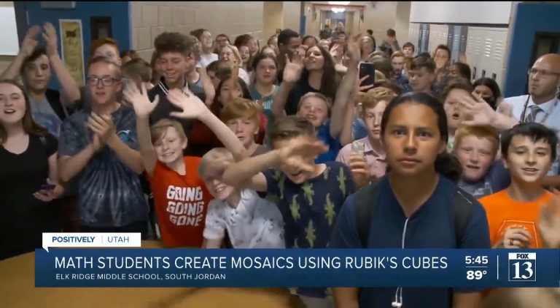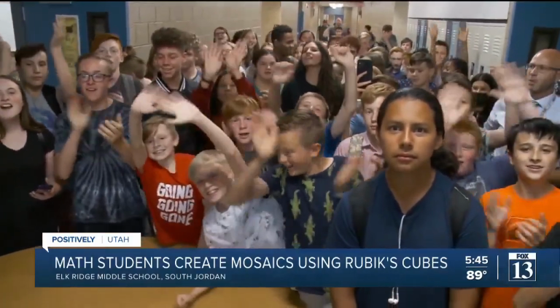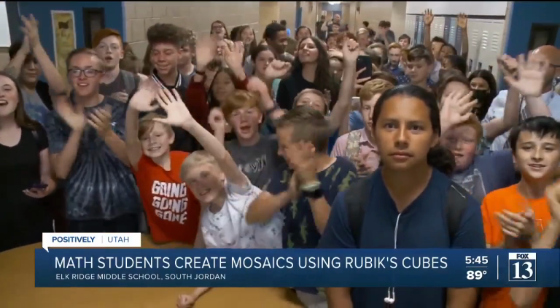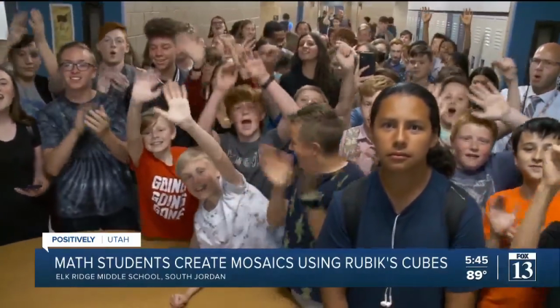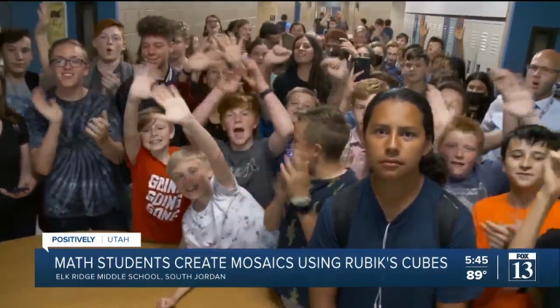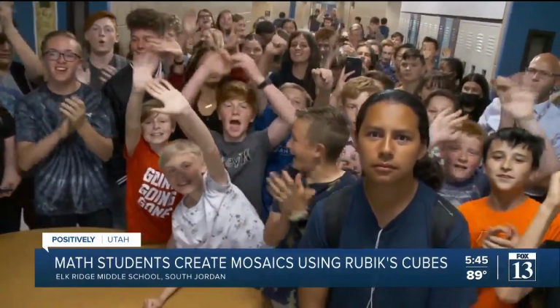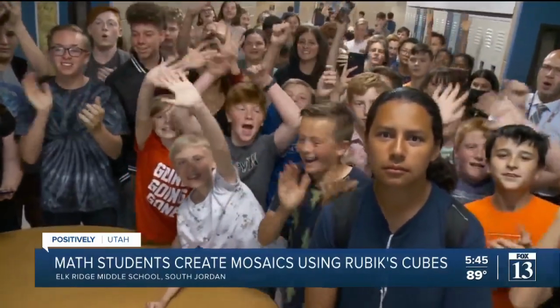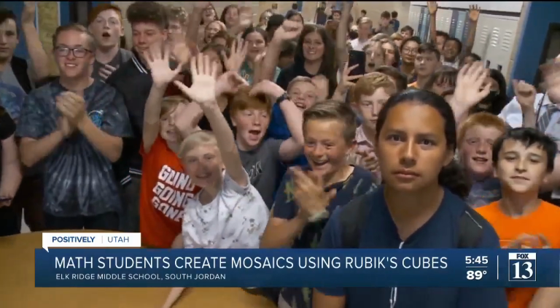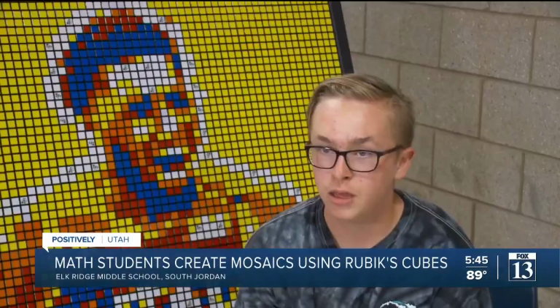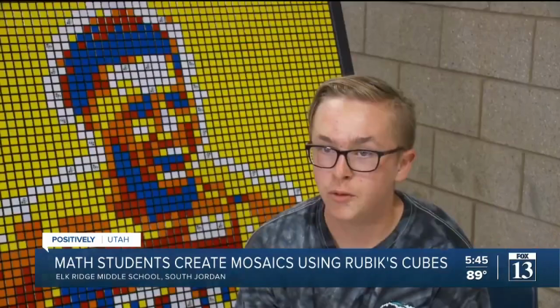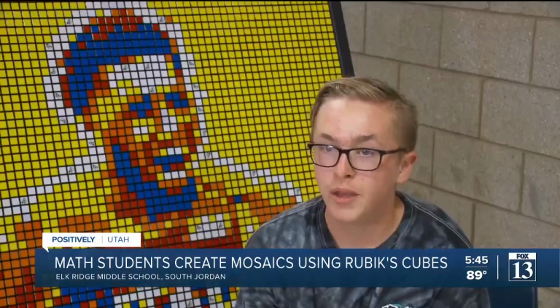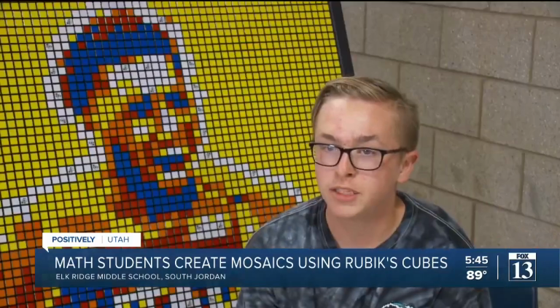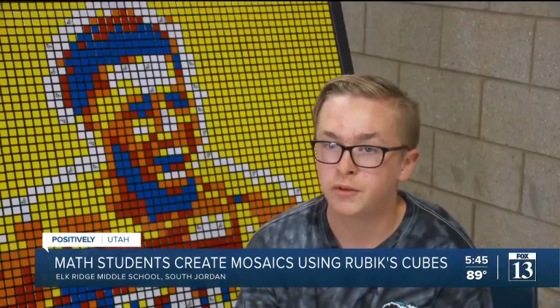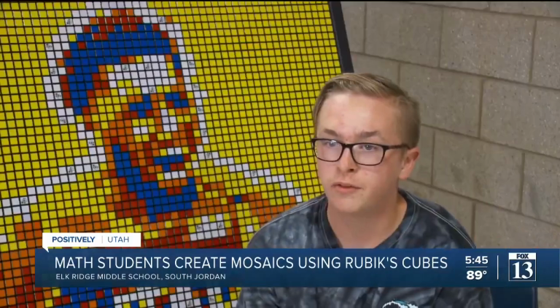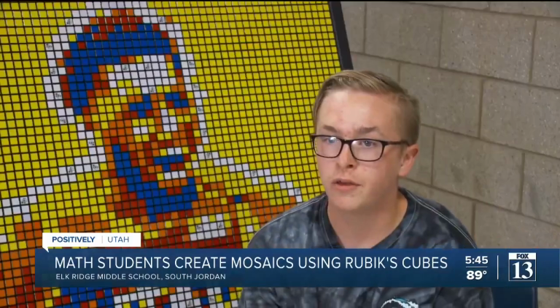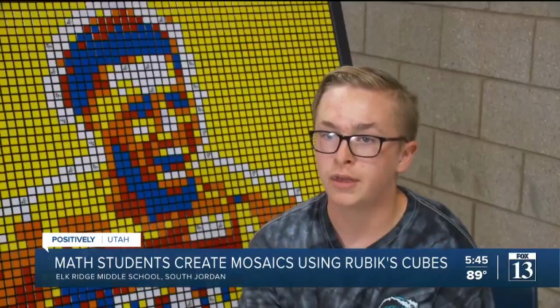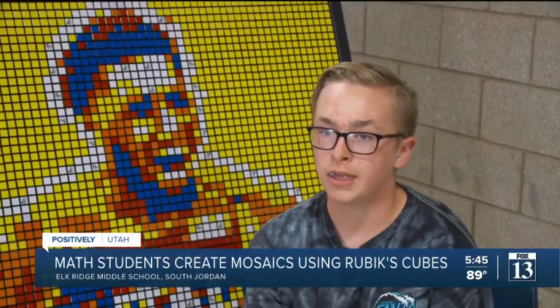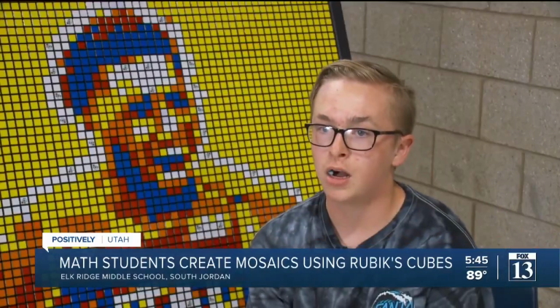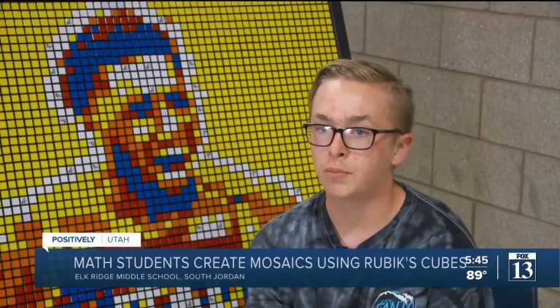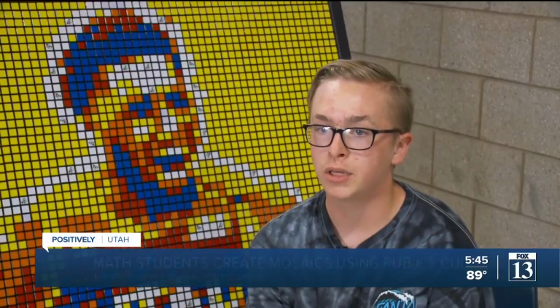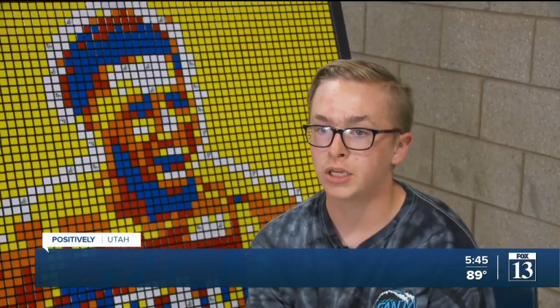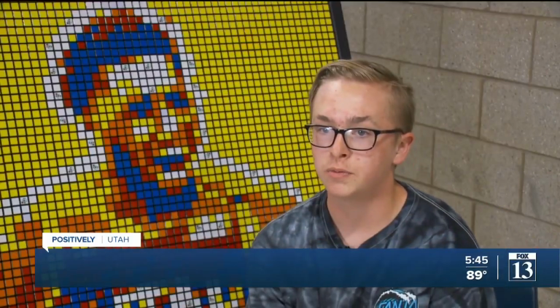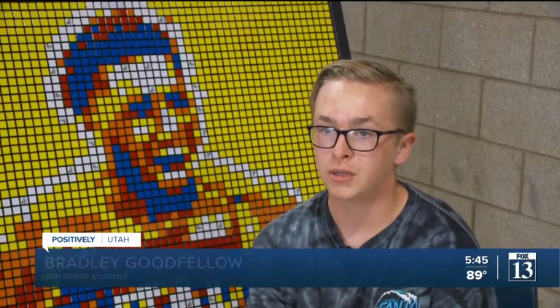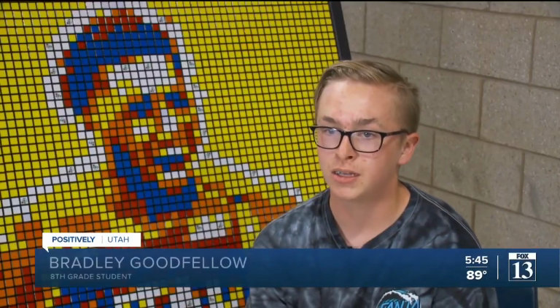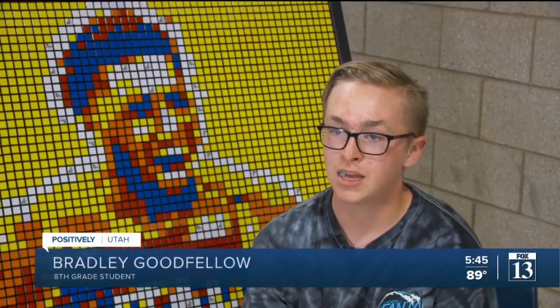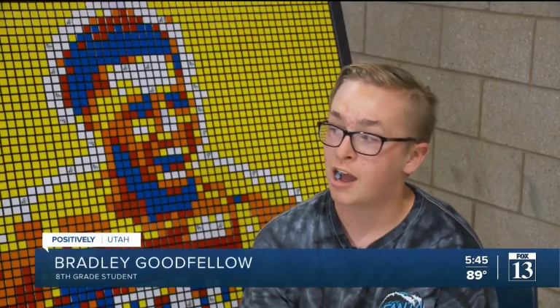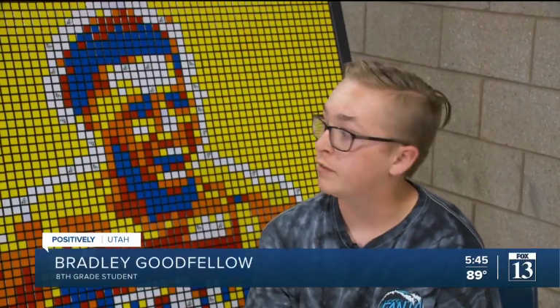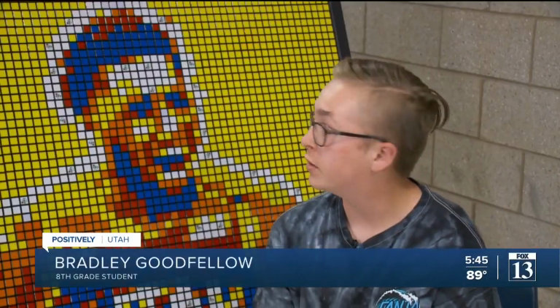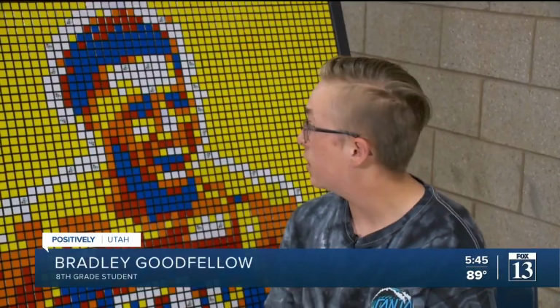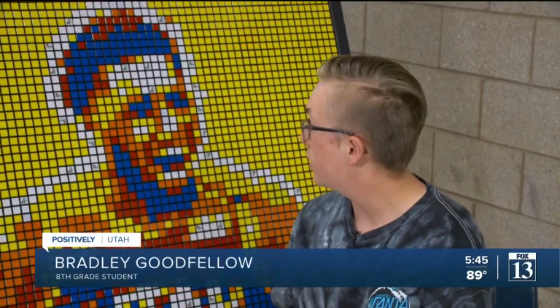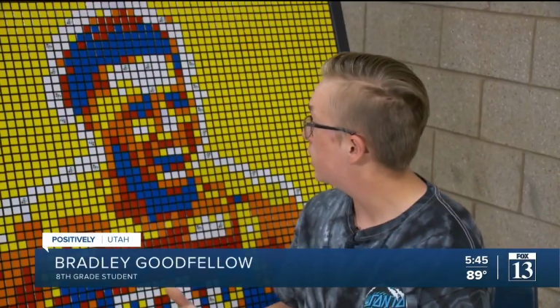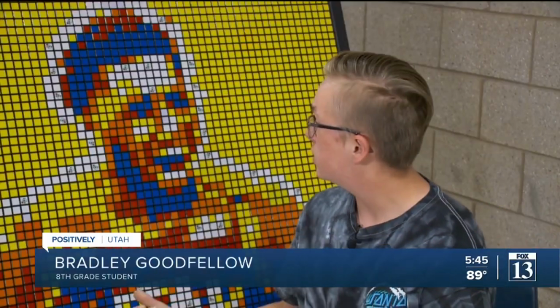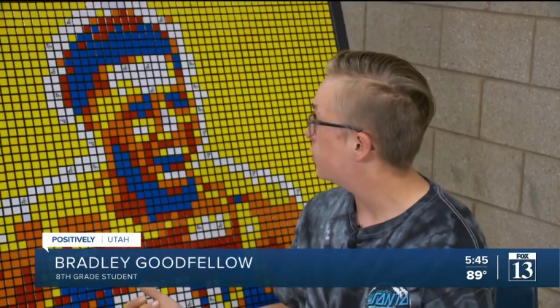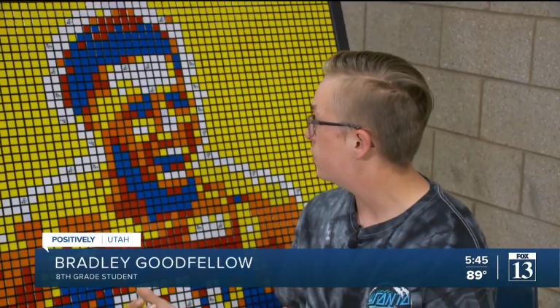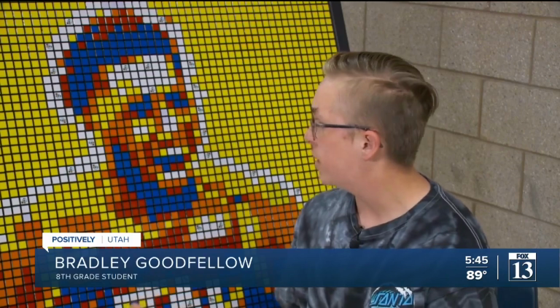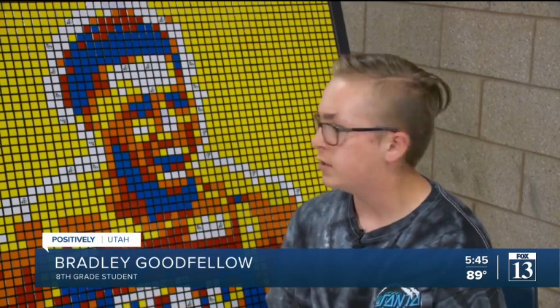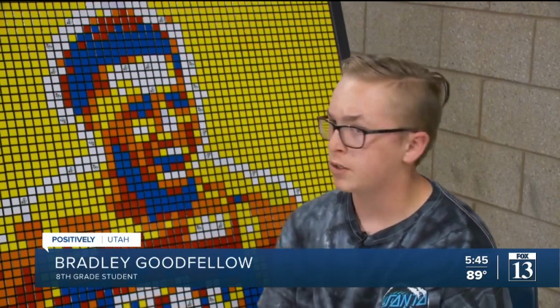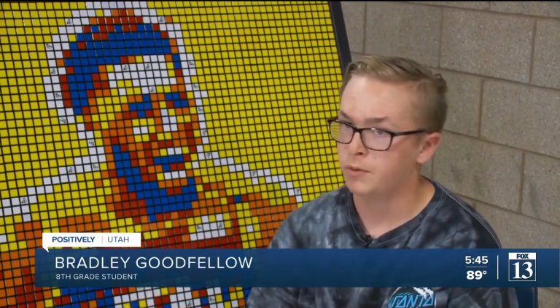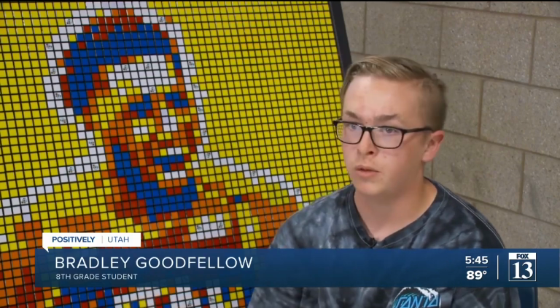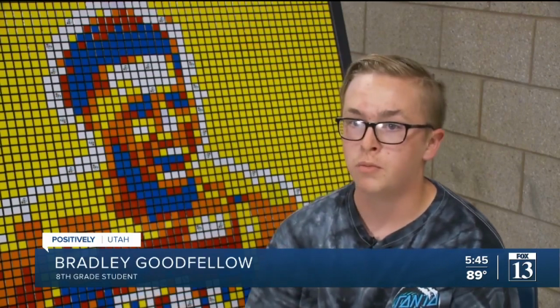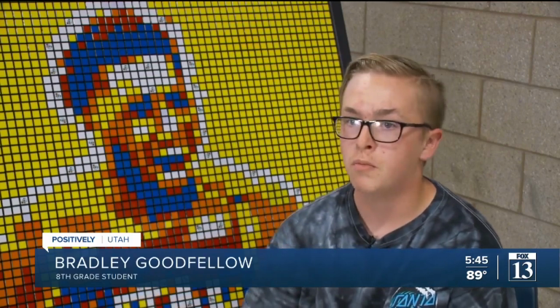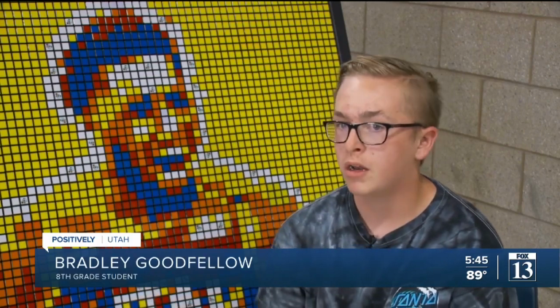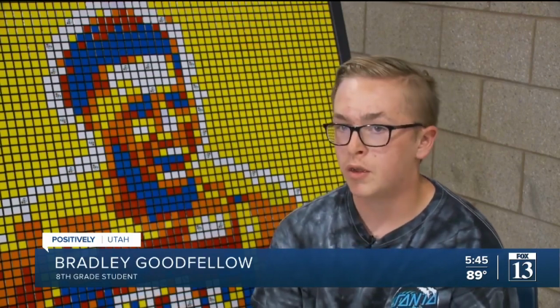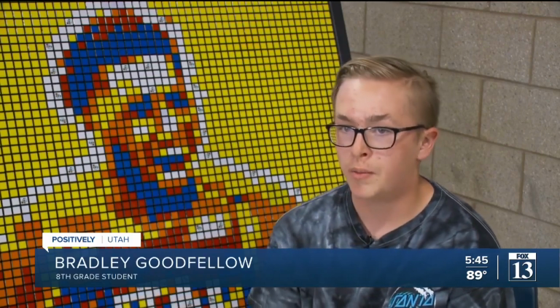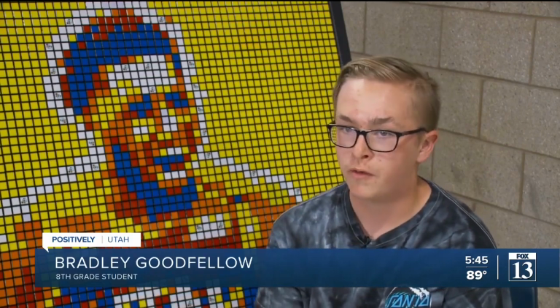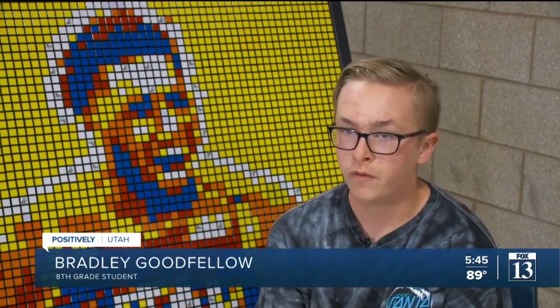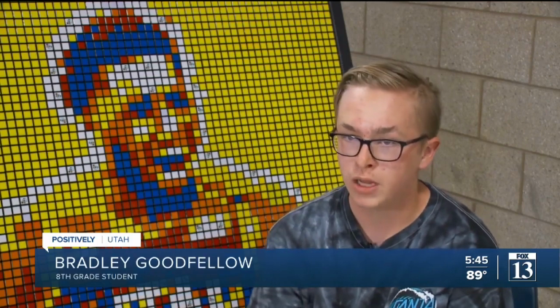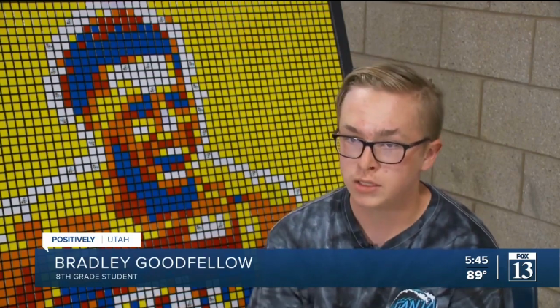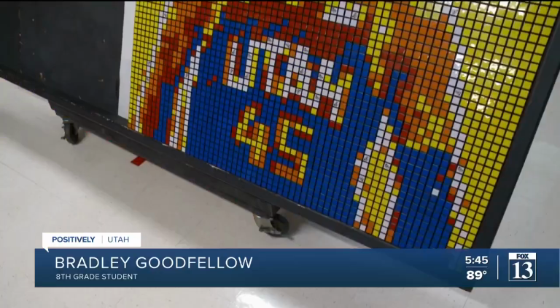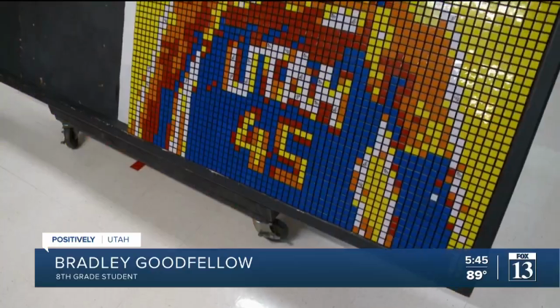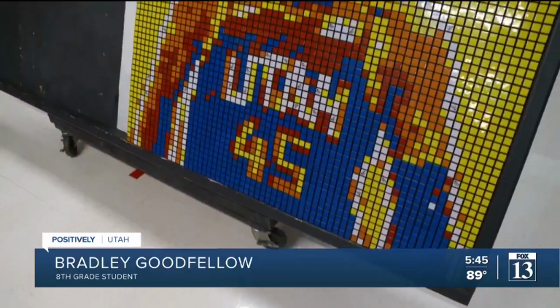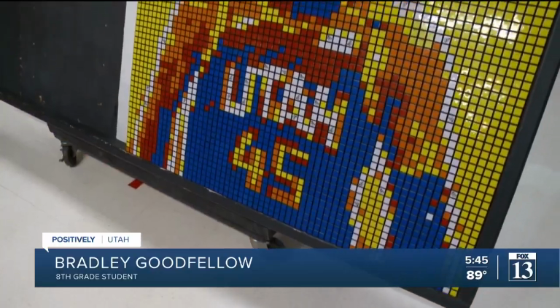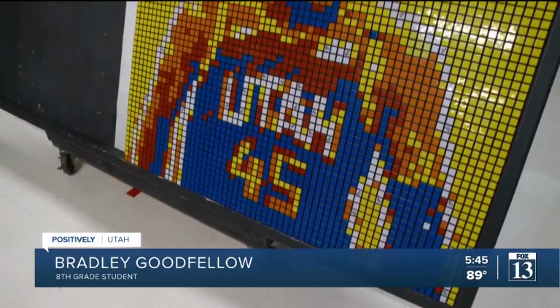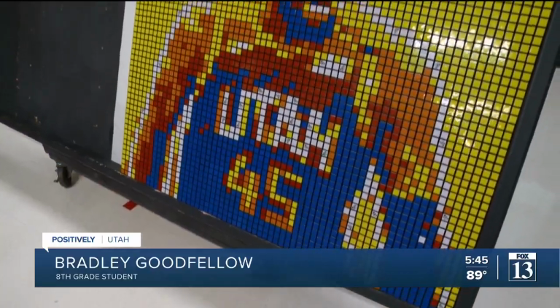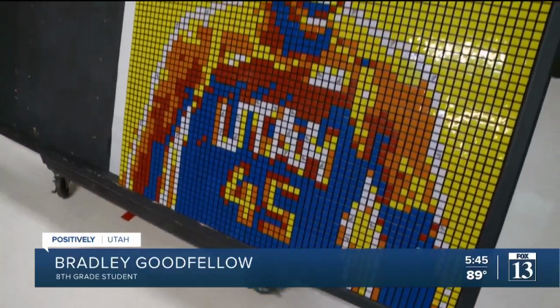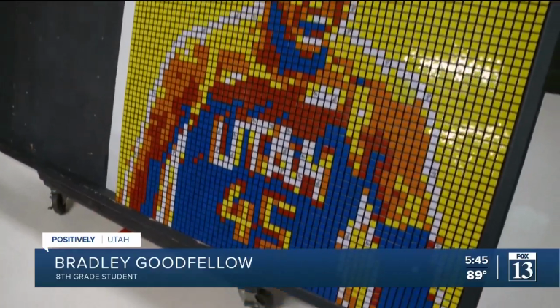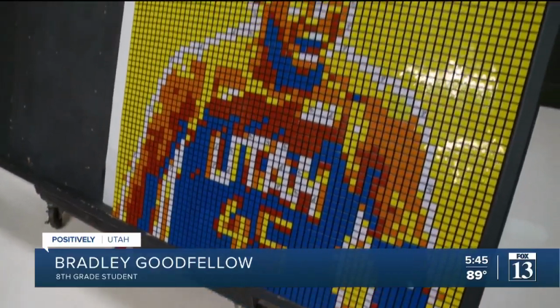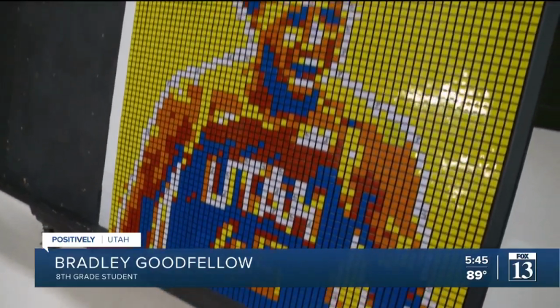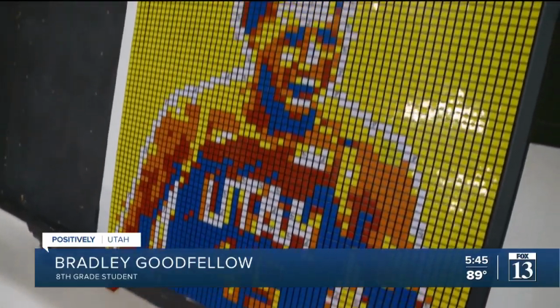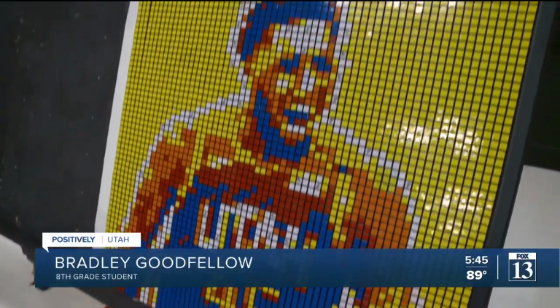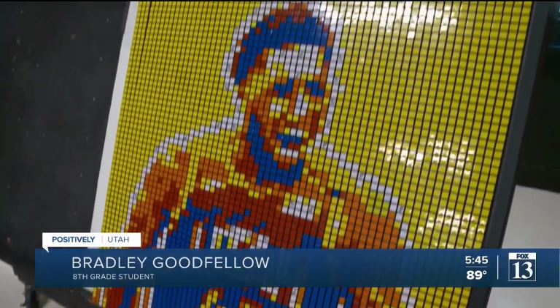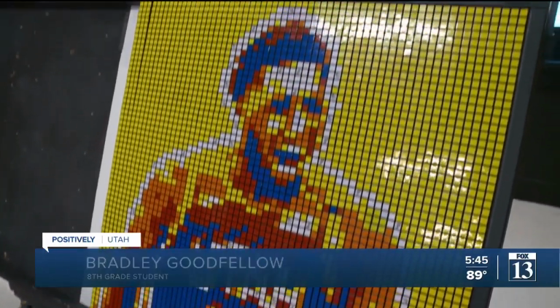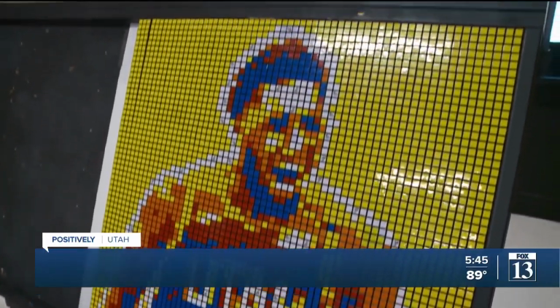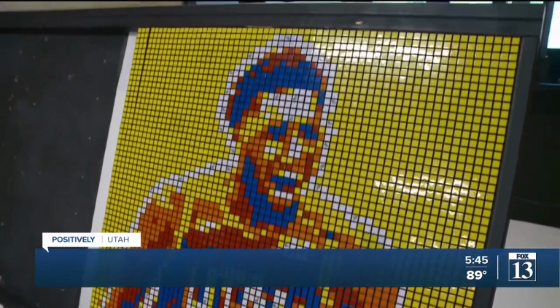I feel great. It makes me feel accomplished because I've done this huge picture with many of my friends, and I love the Jazz, so it's pretty cool.